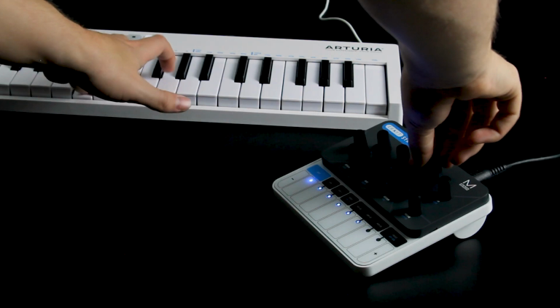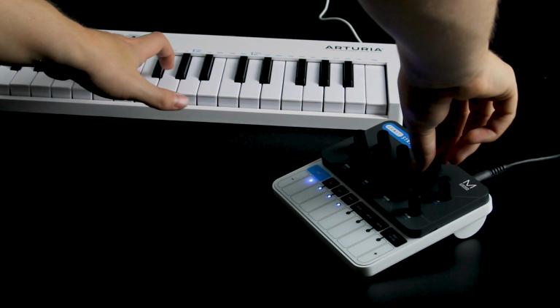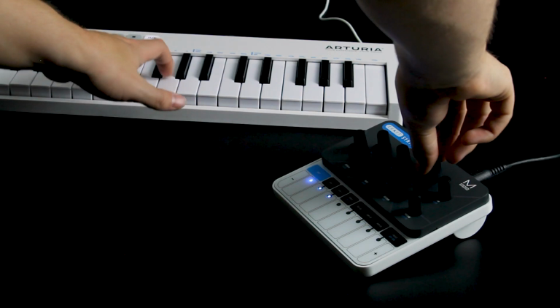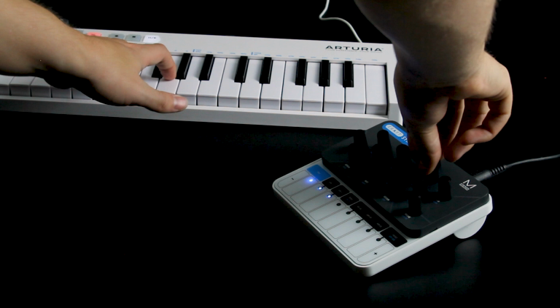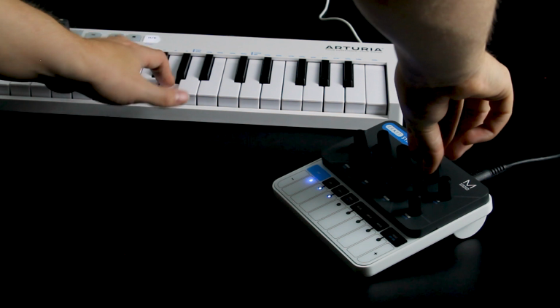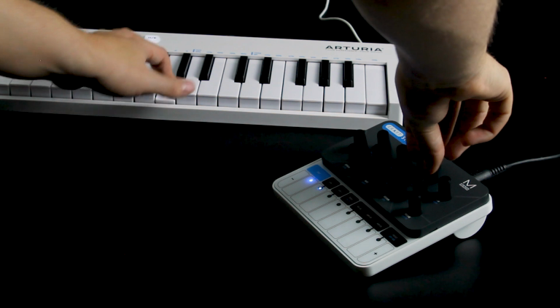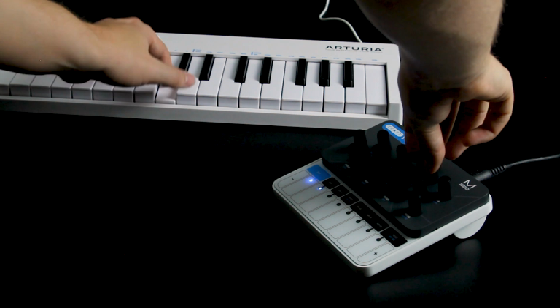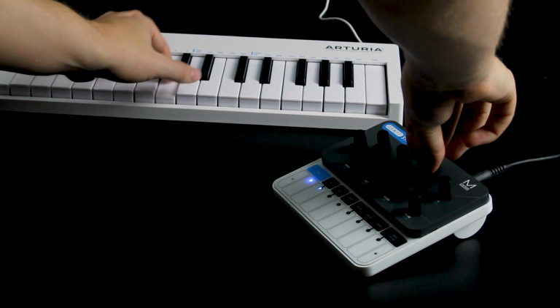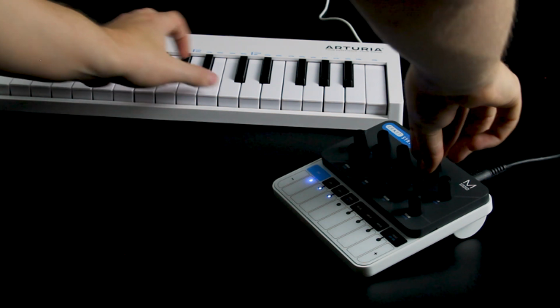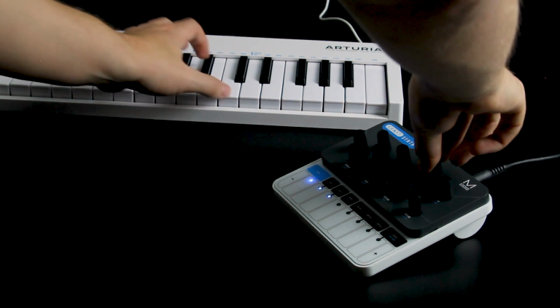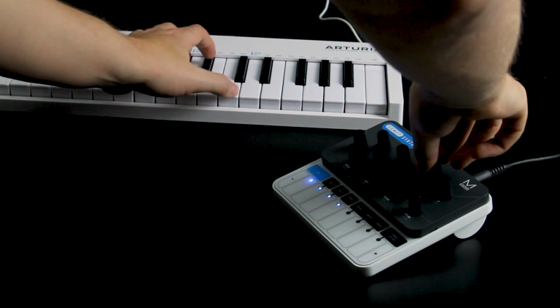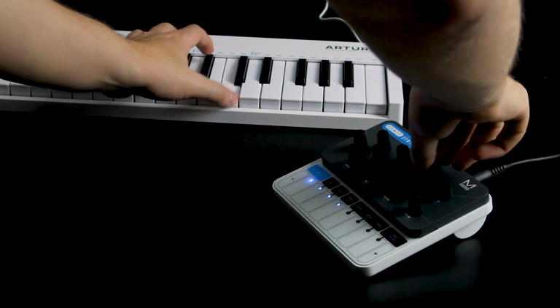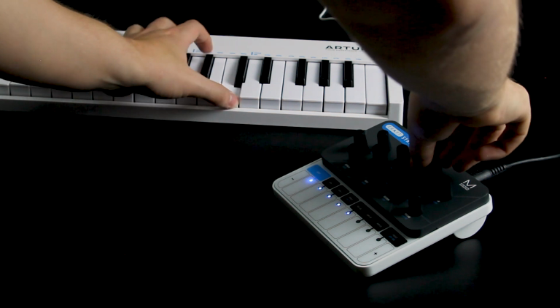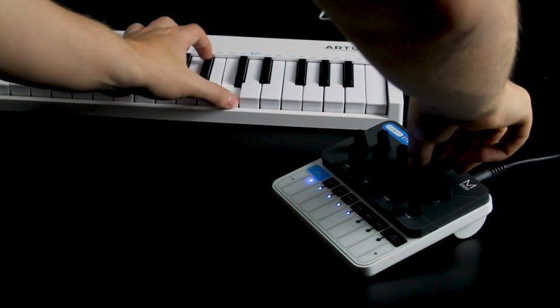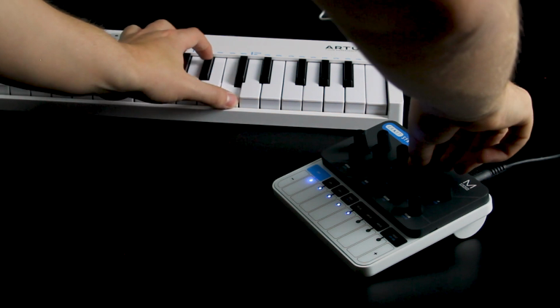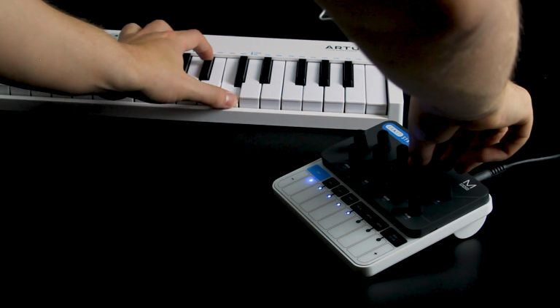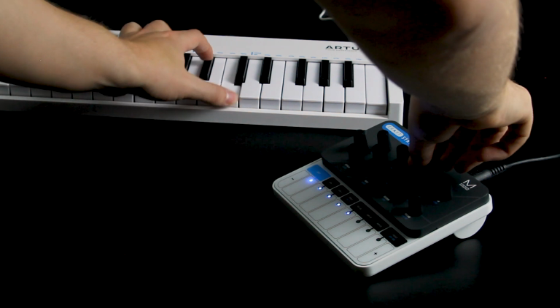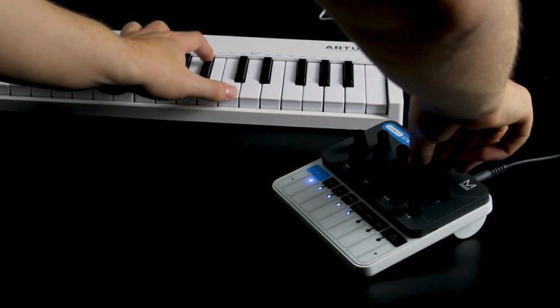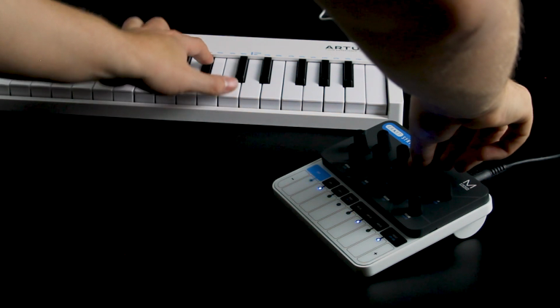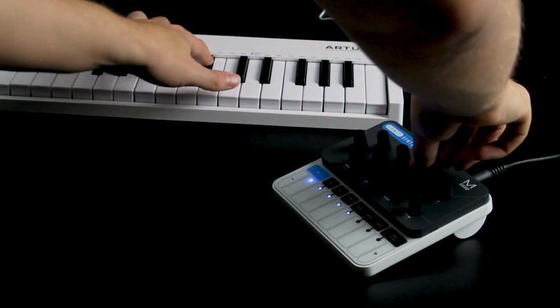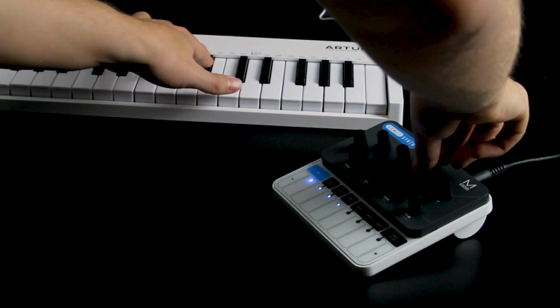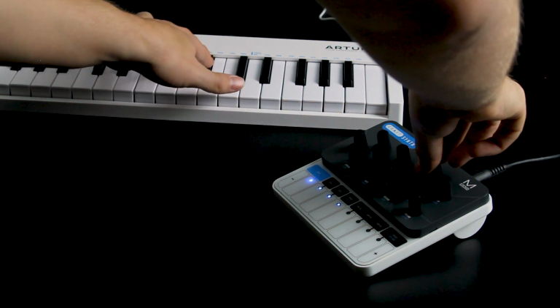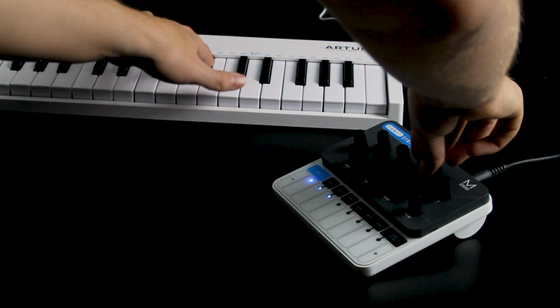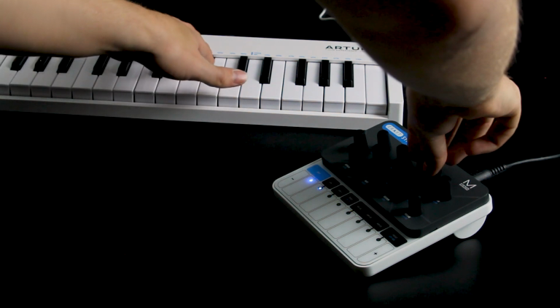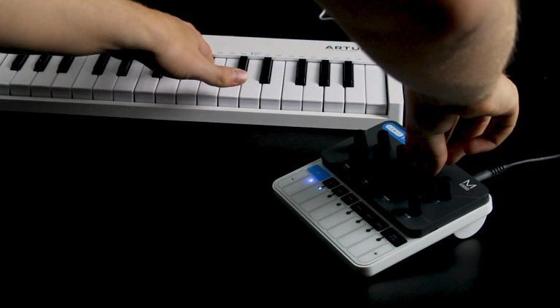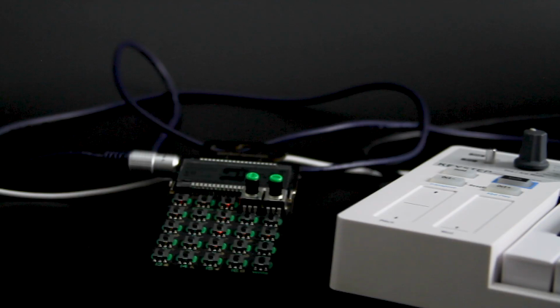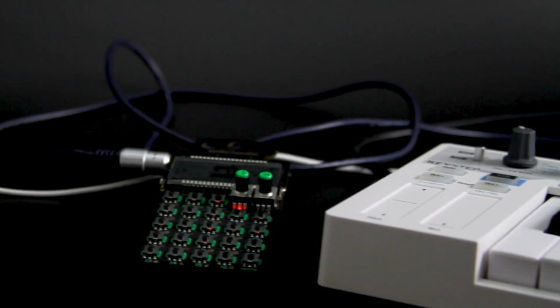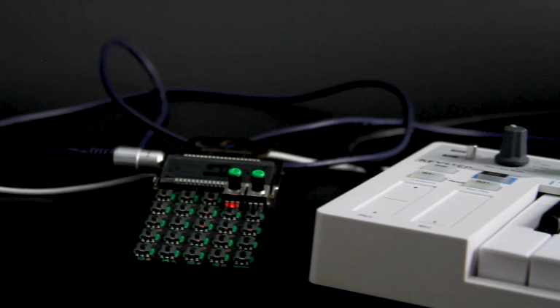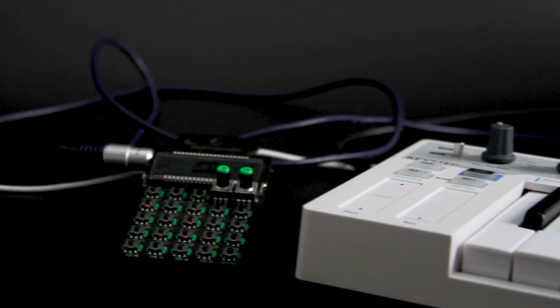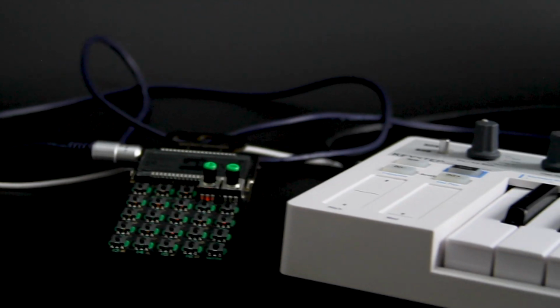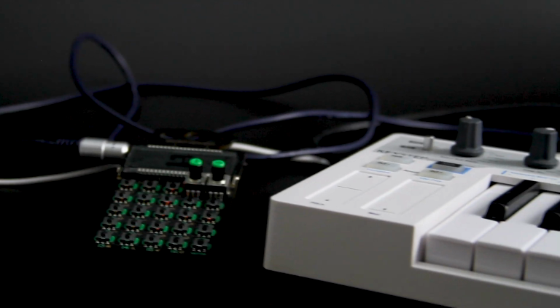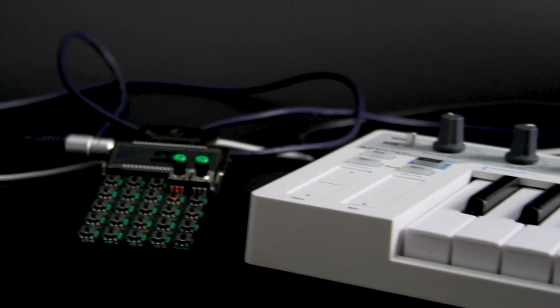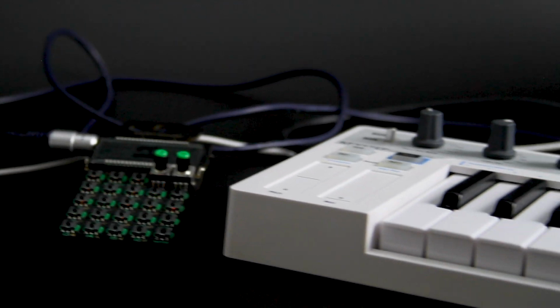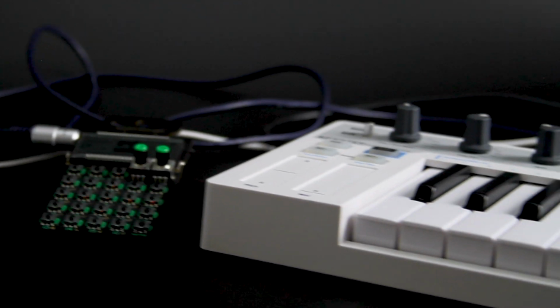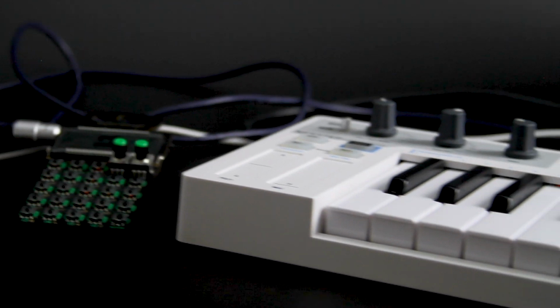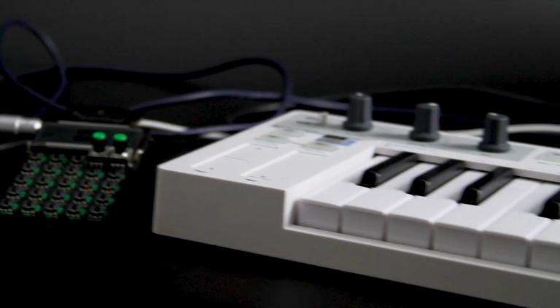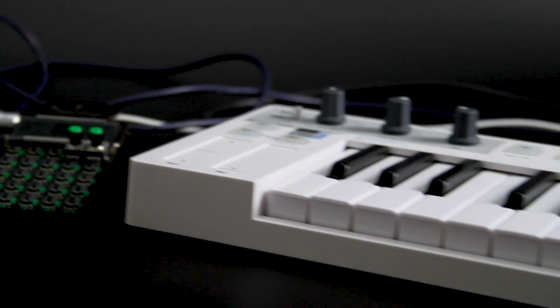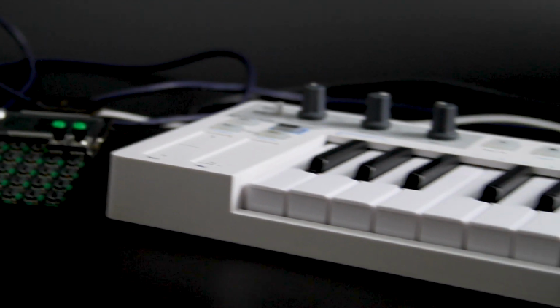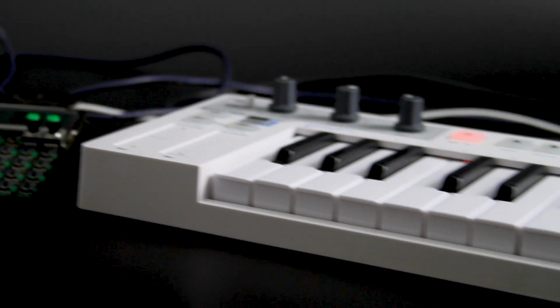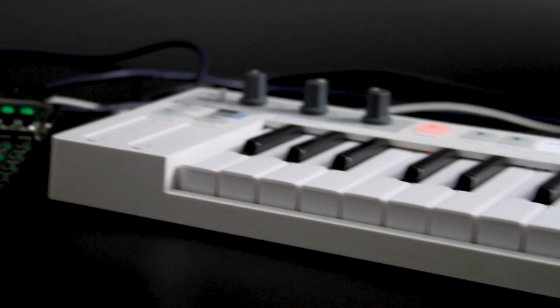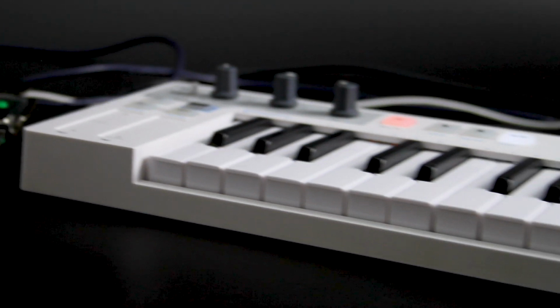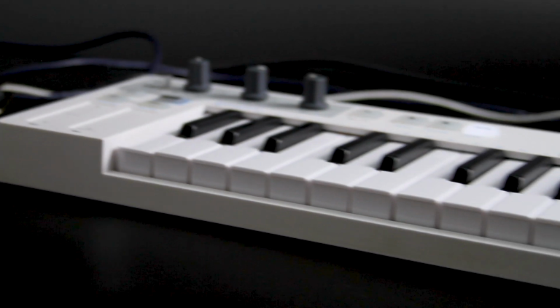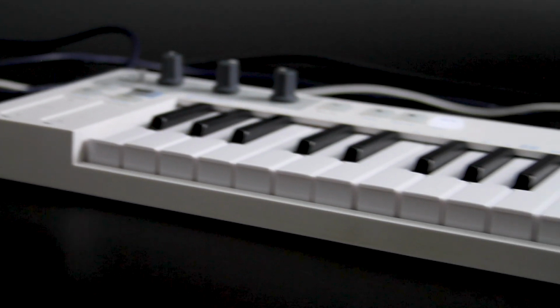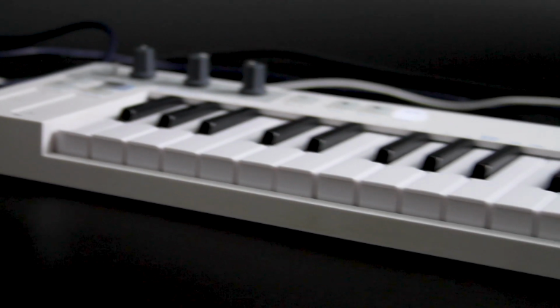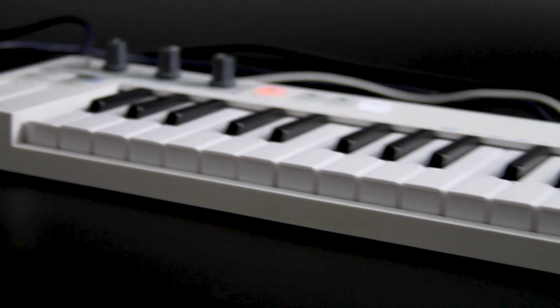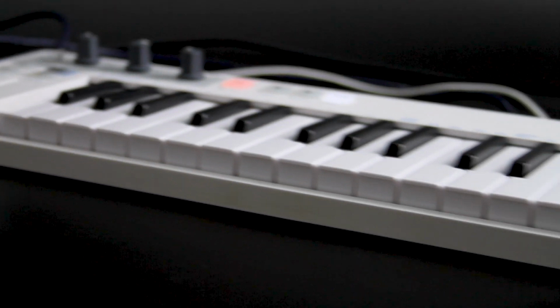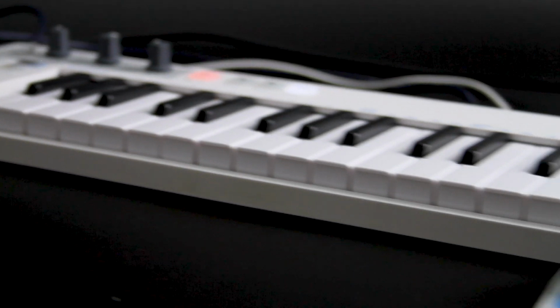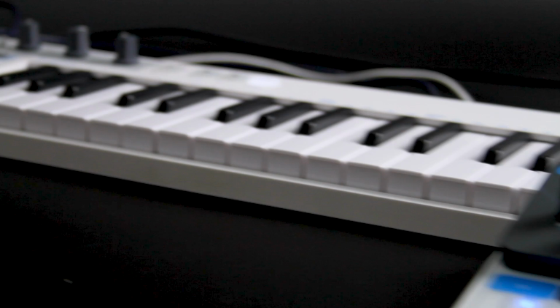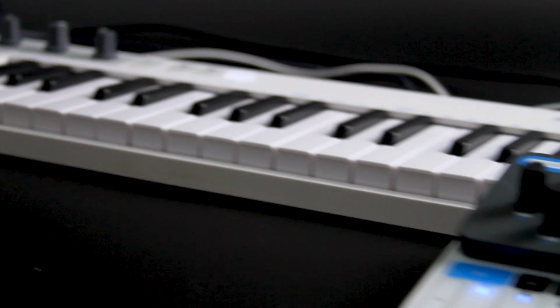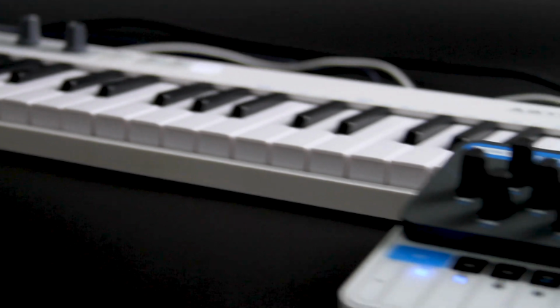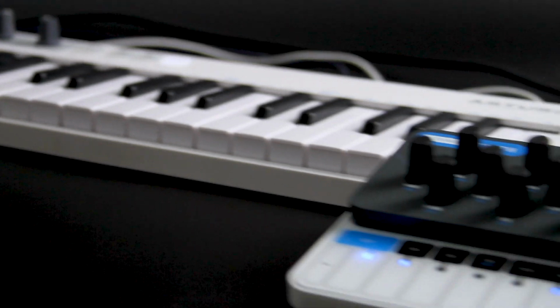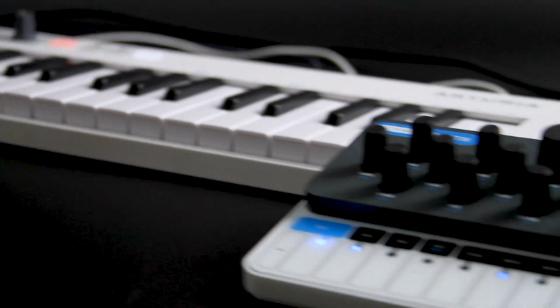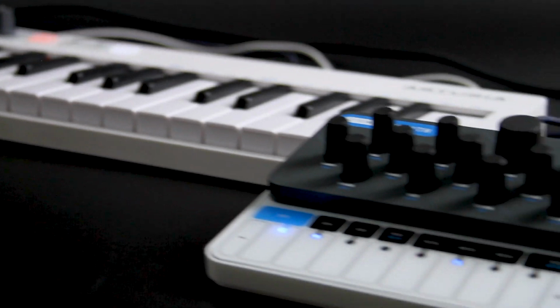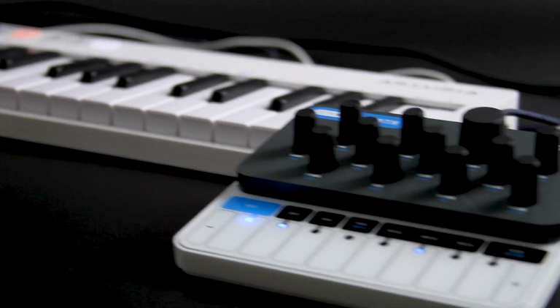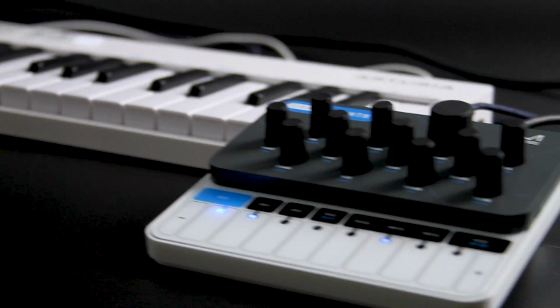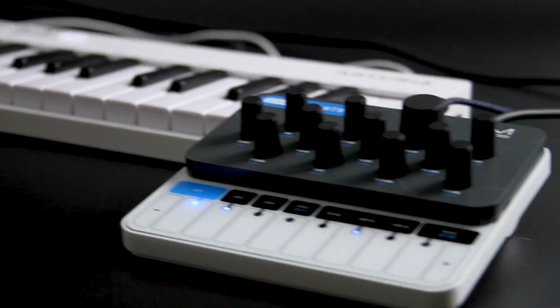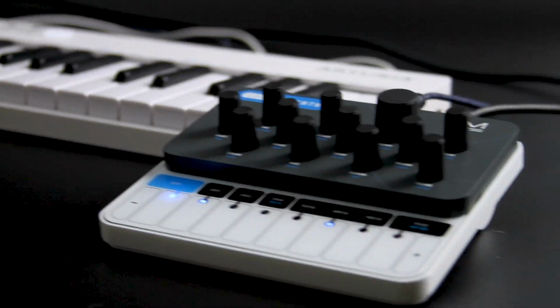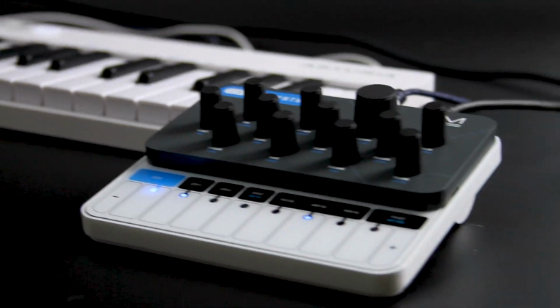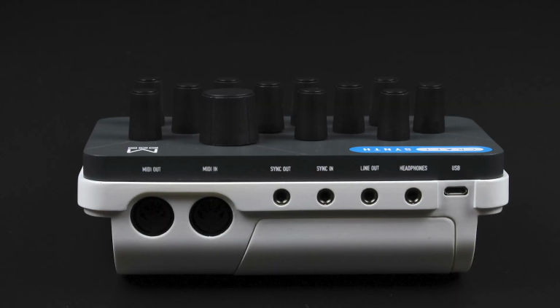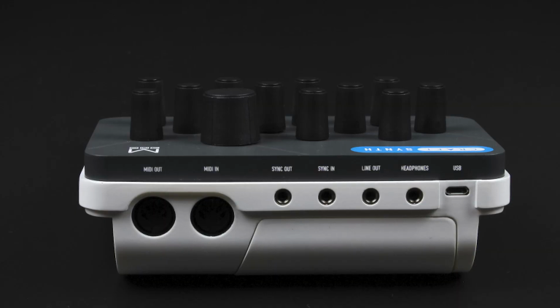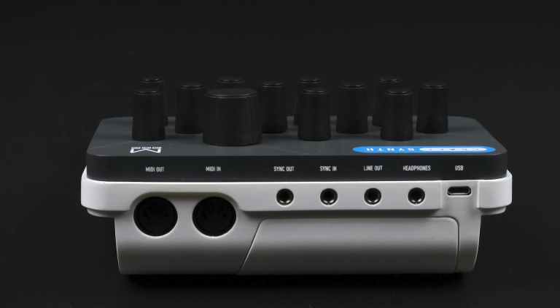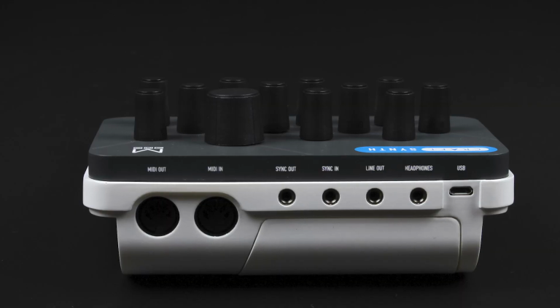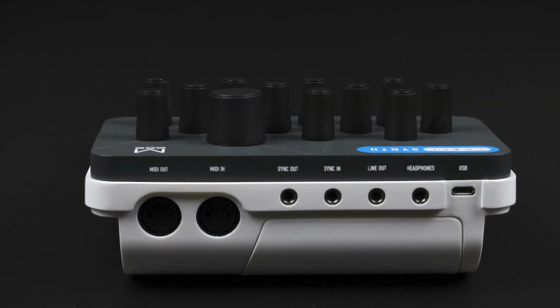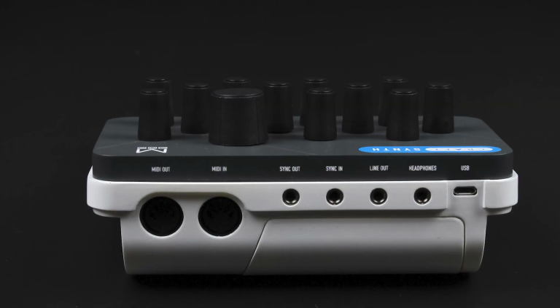With big synth features such as full-size 5-pin MIDI, USB MIDI, and dedicated sync in and out.